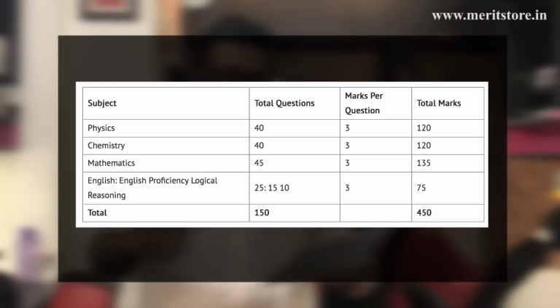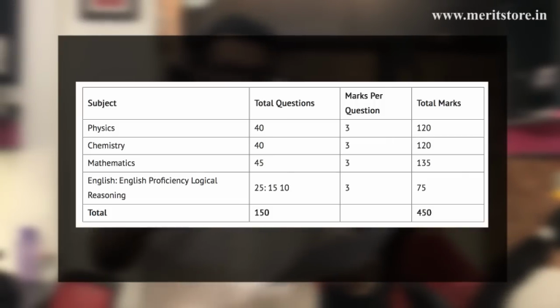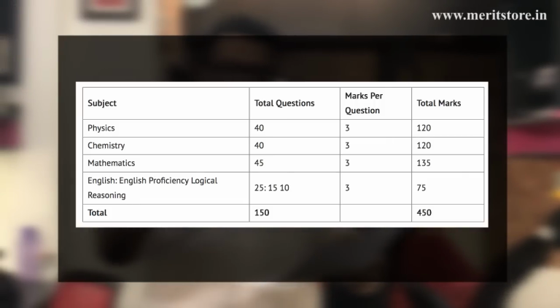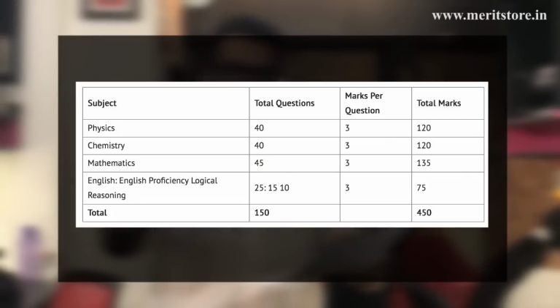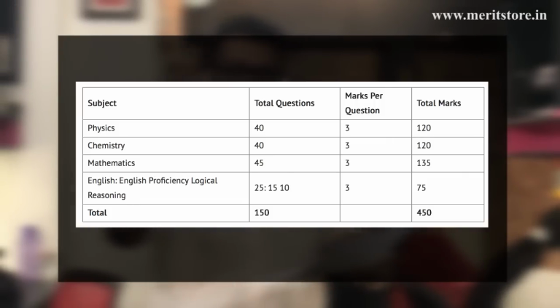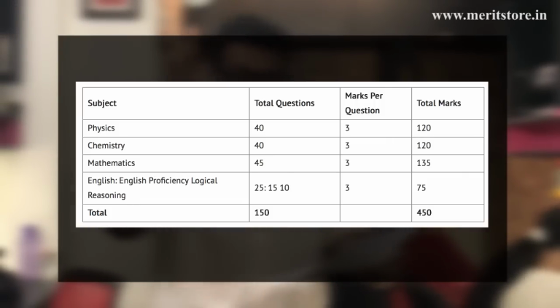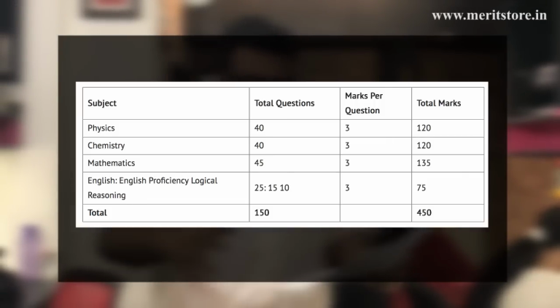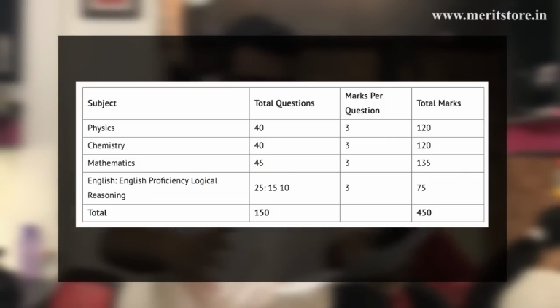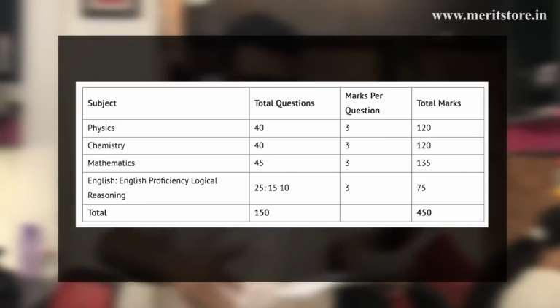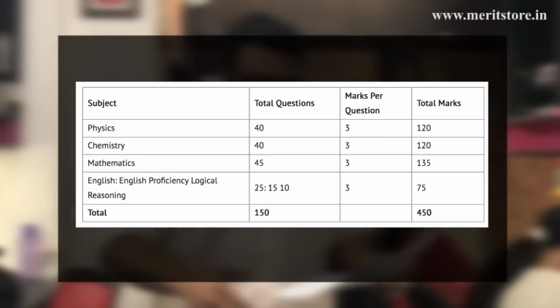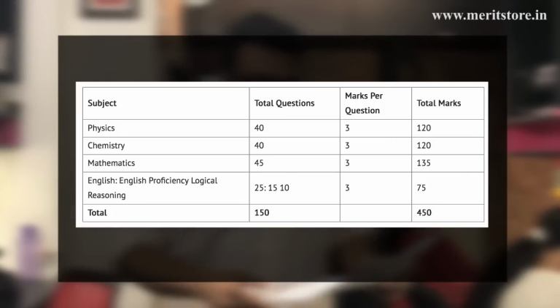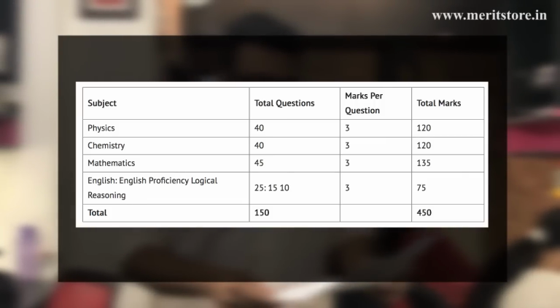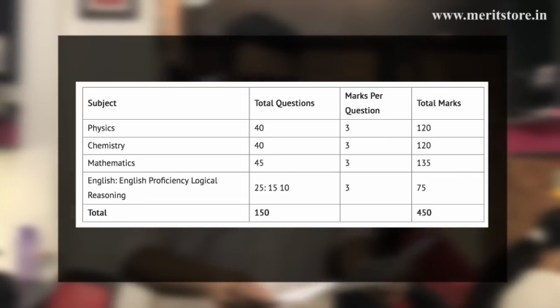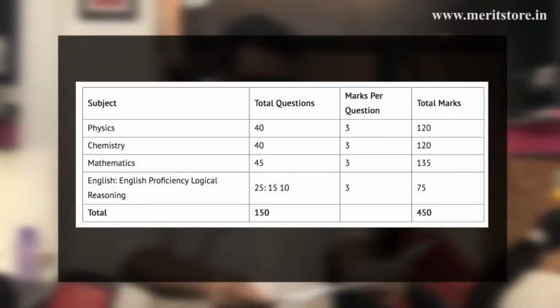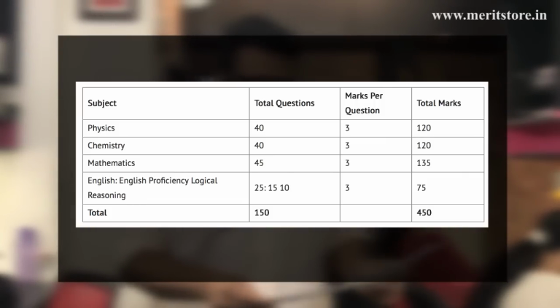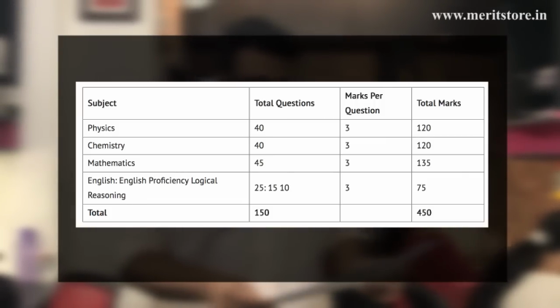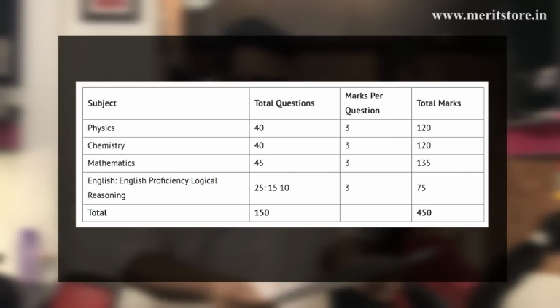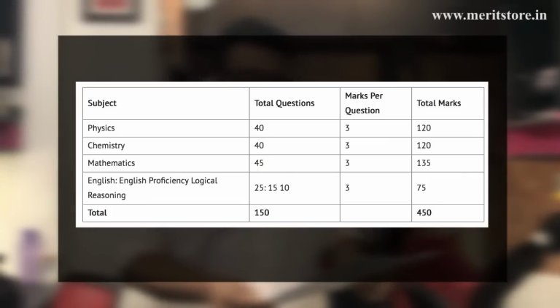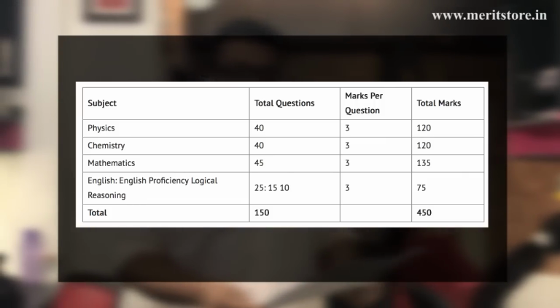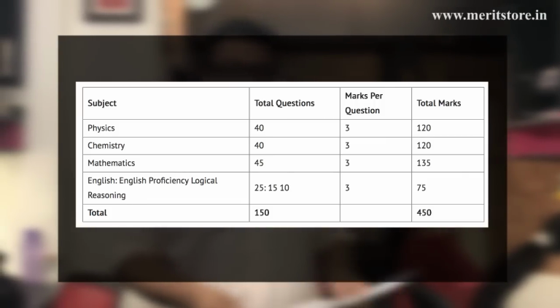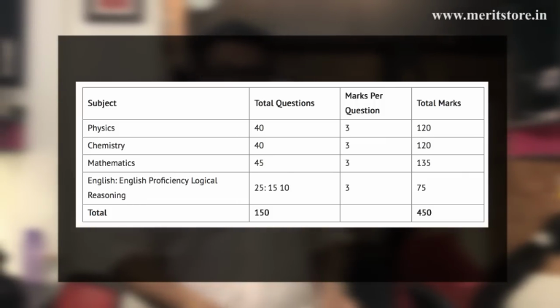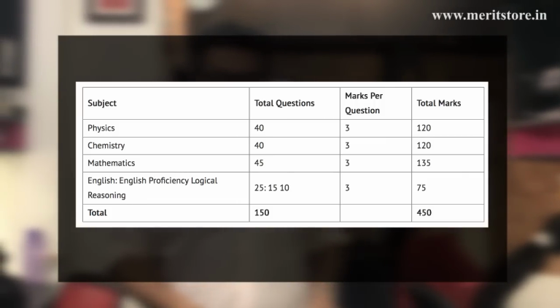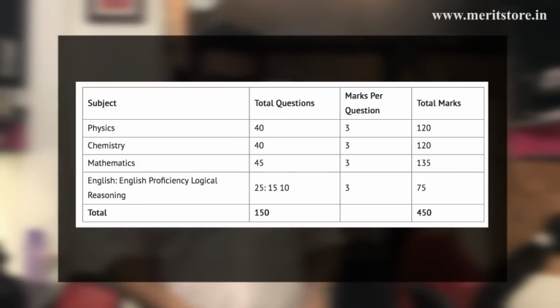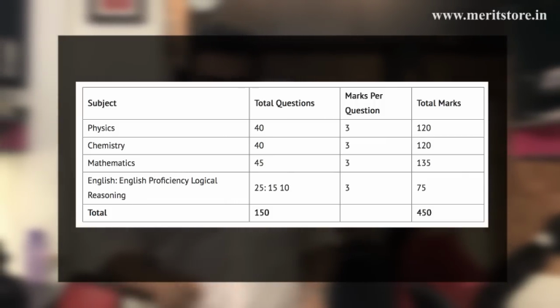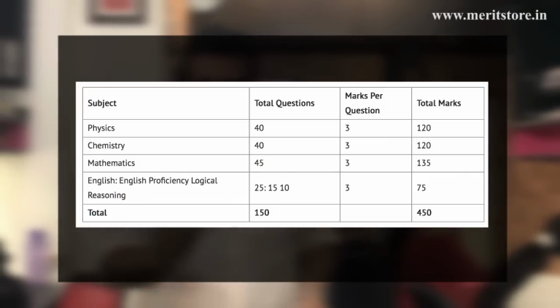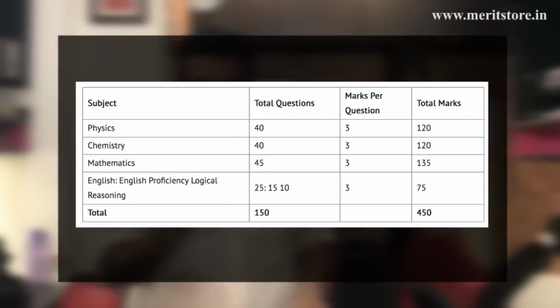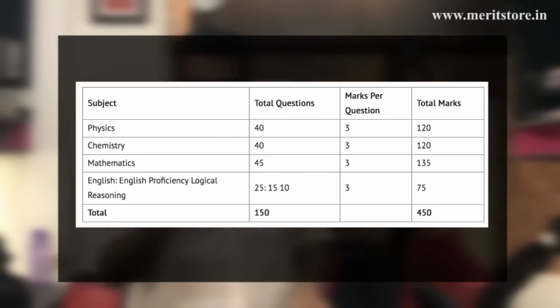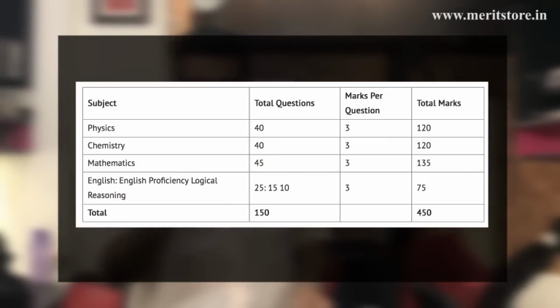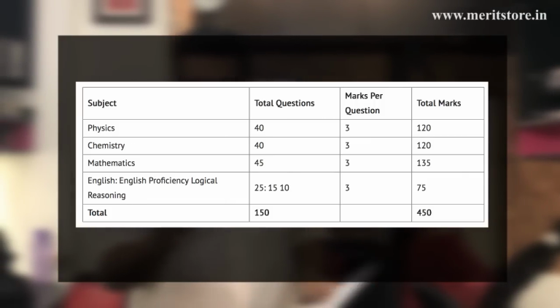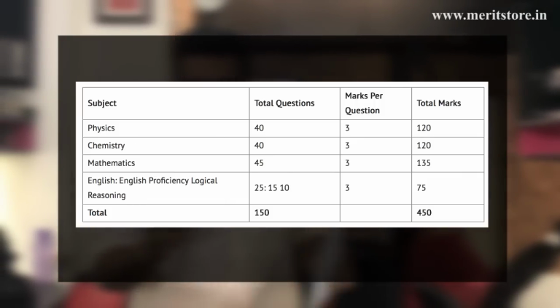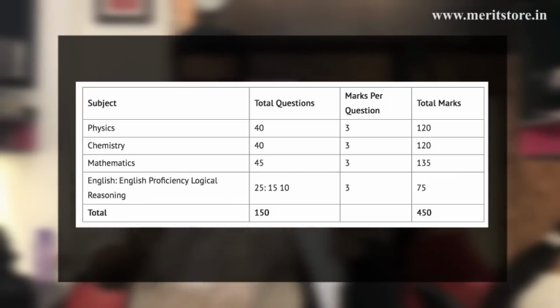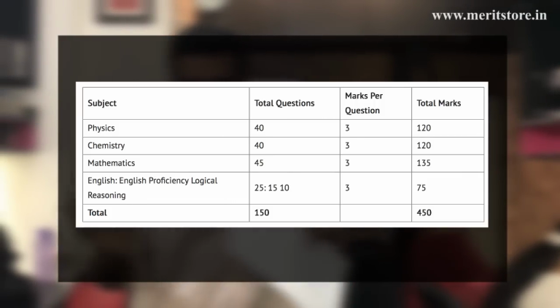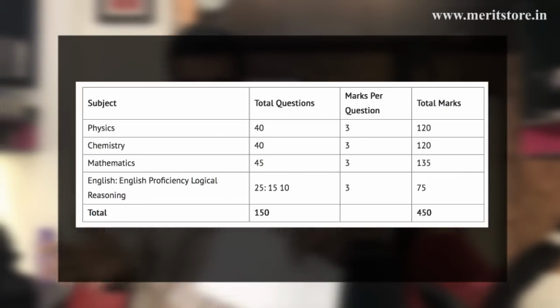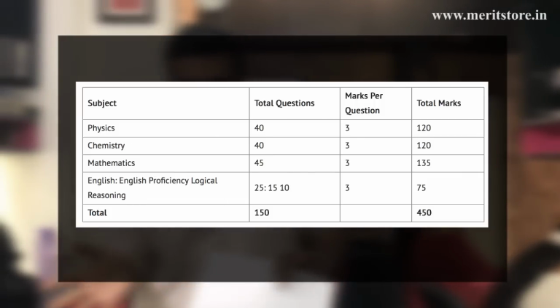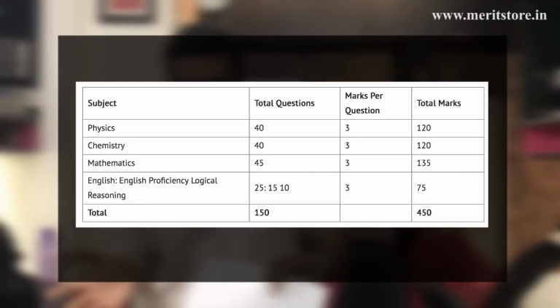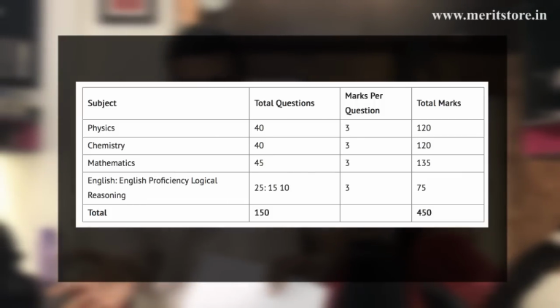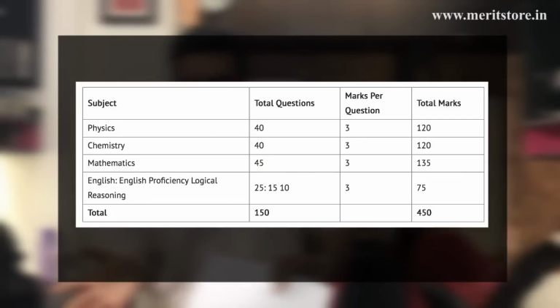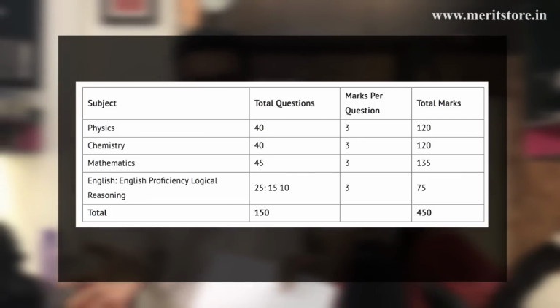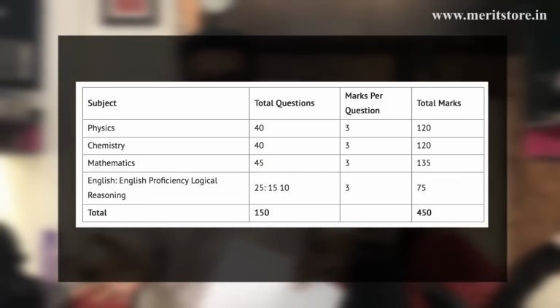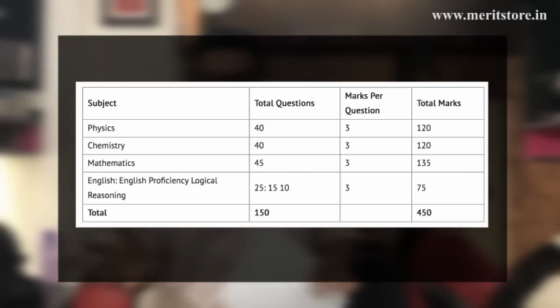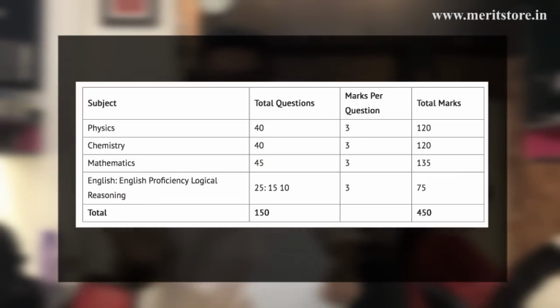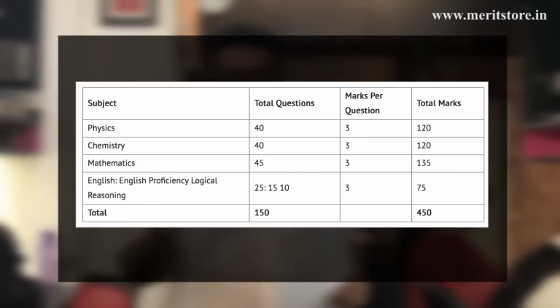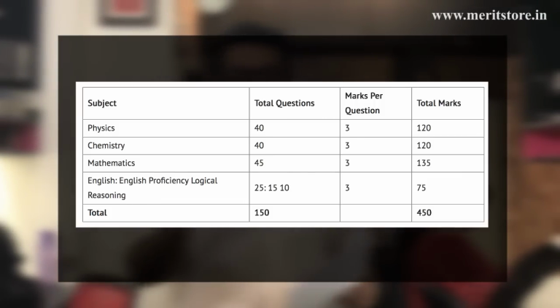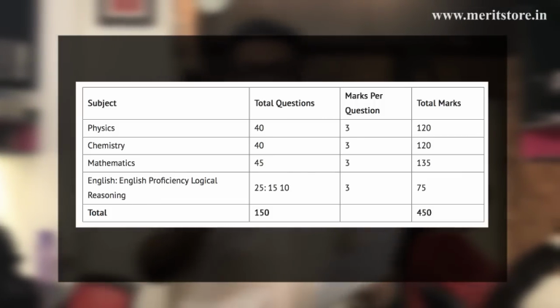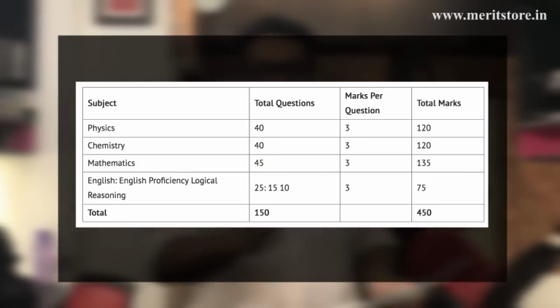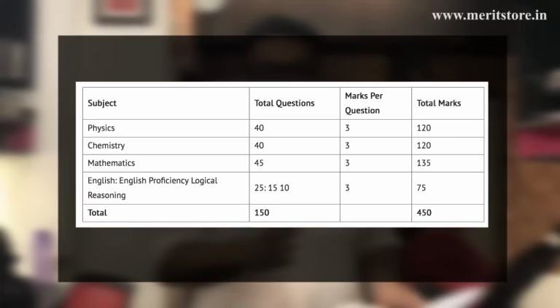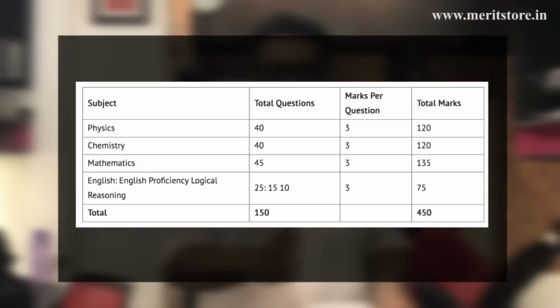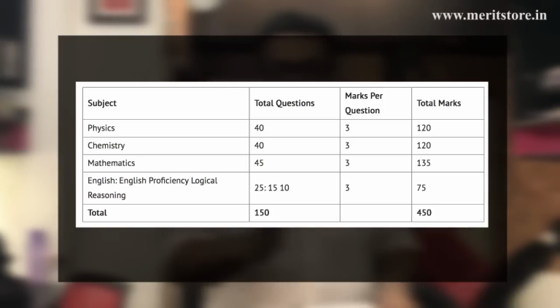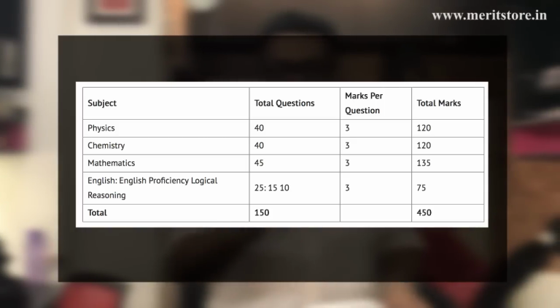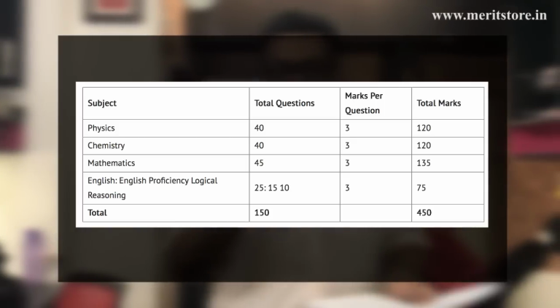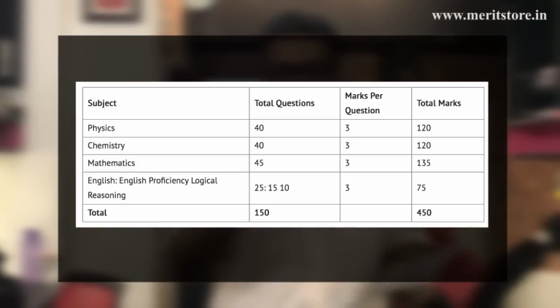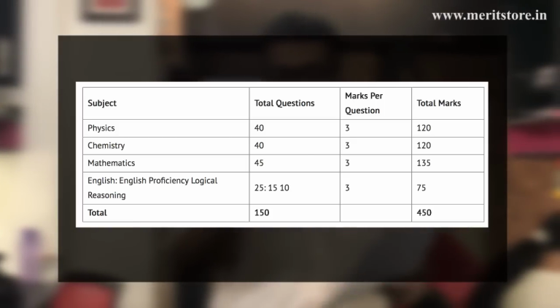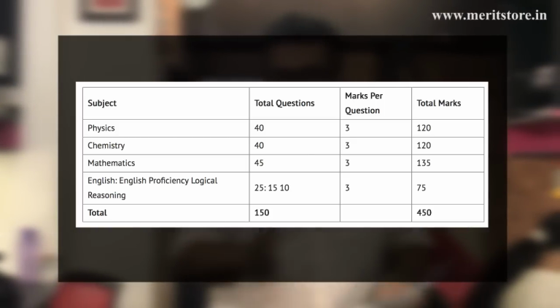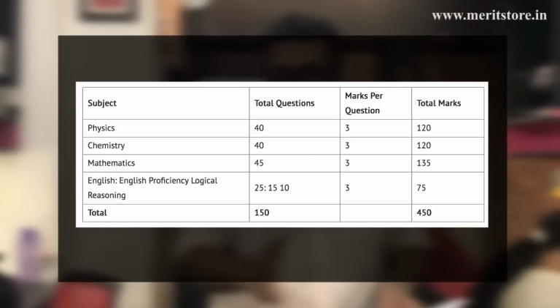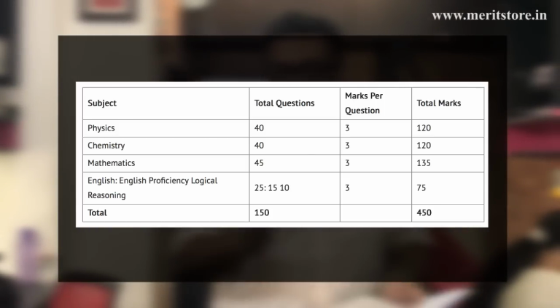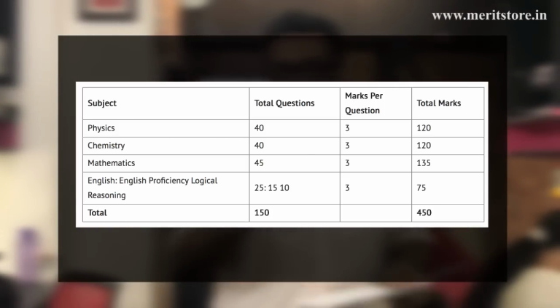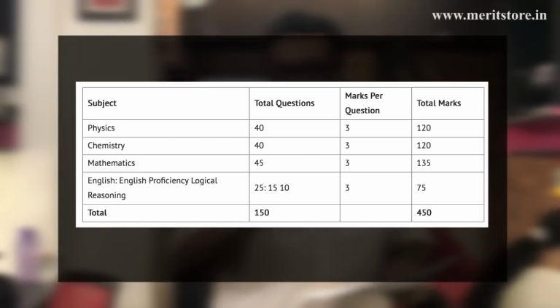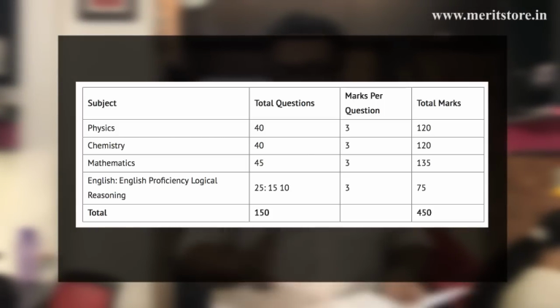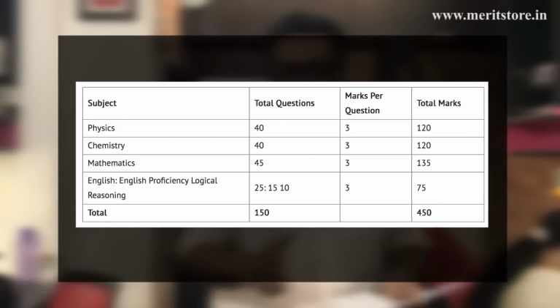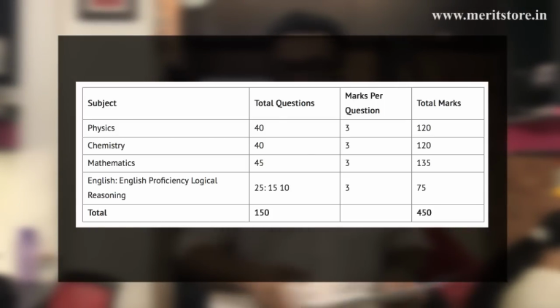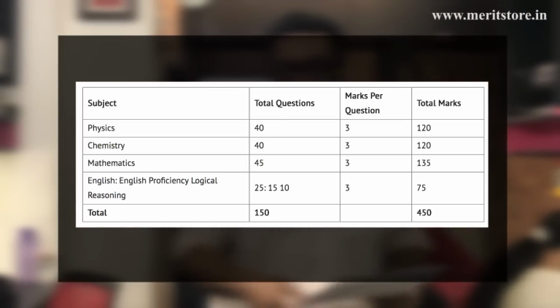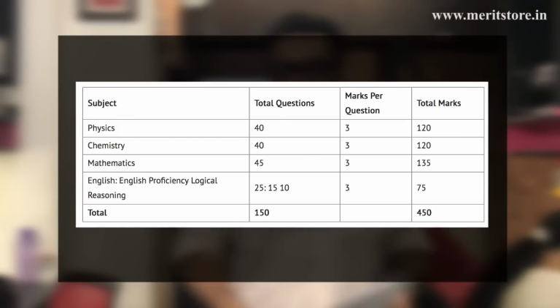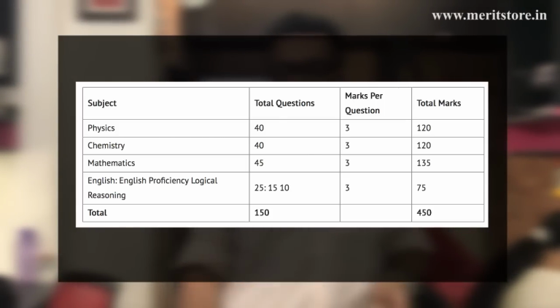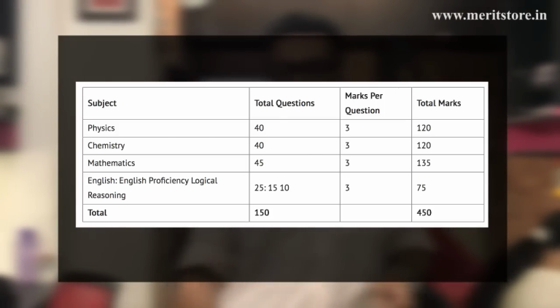The total score in BITSAT is 350, and in terms of questions you are given 150 questions.